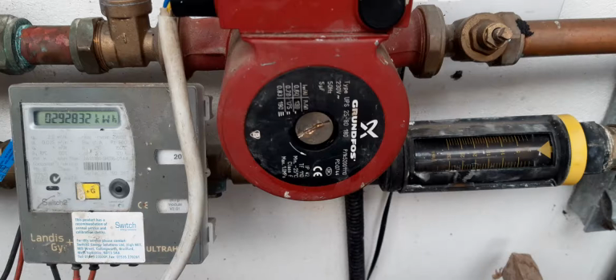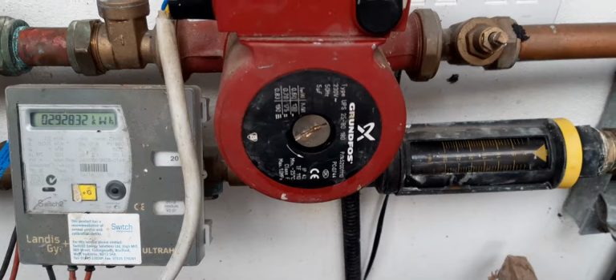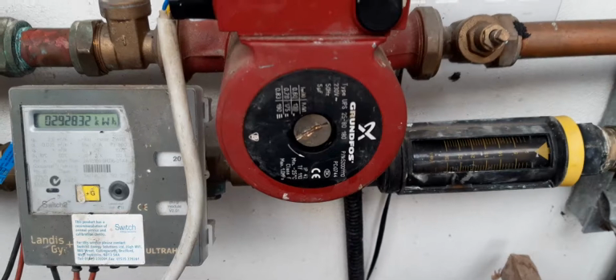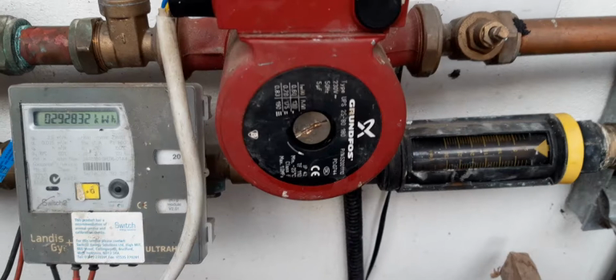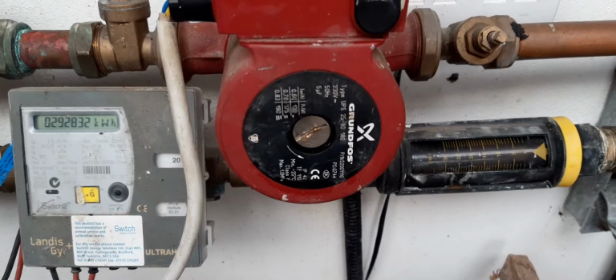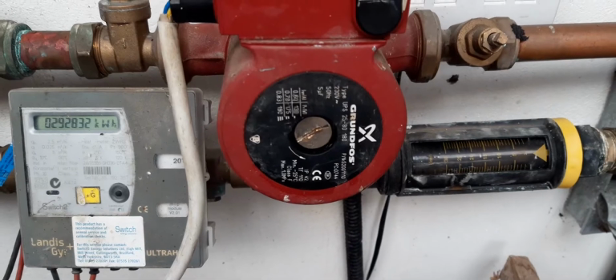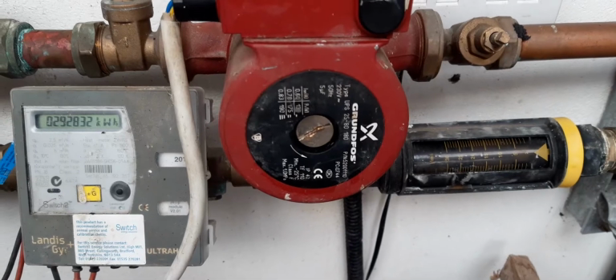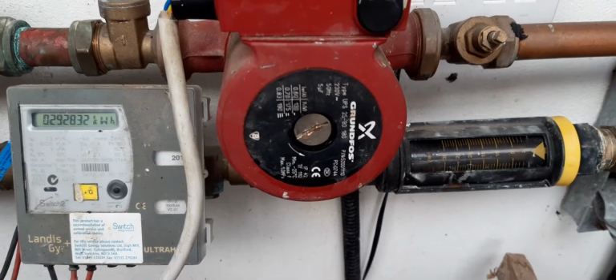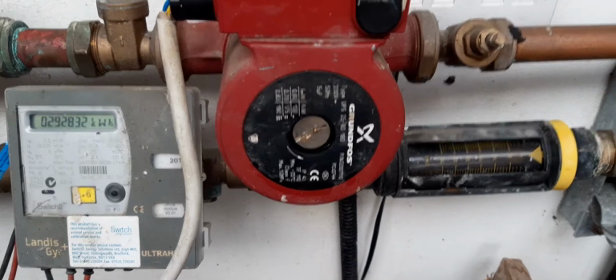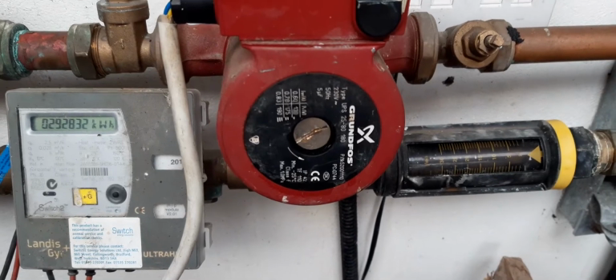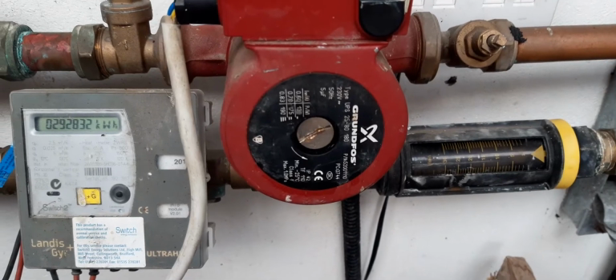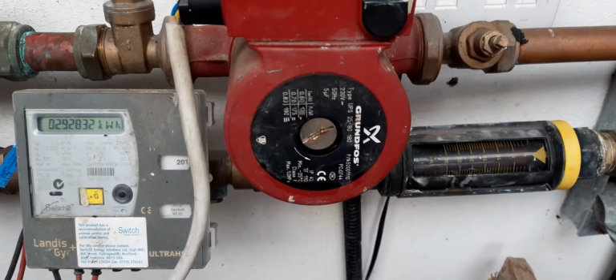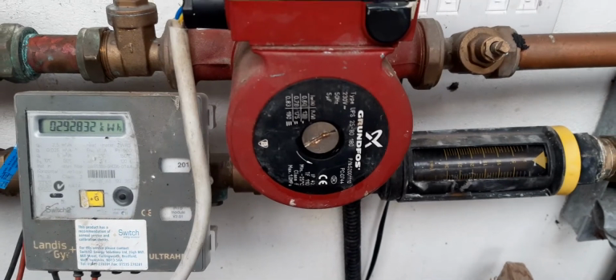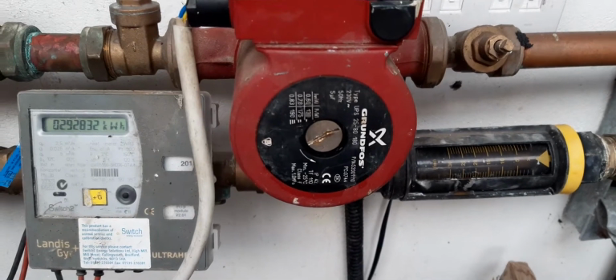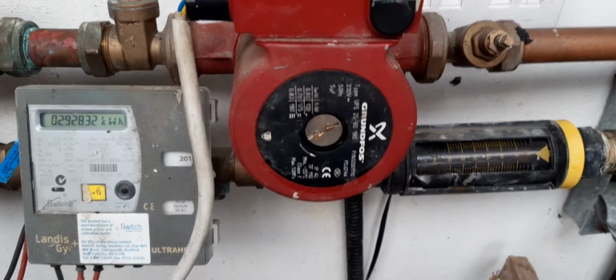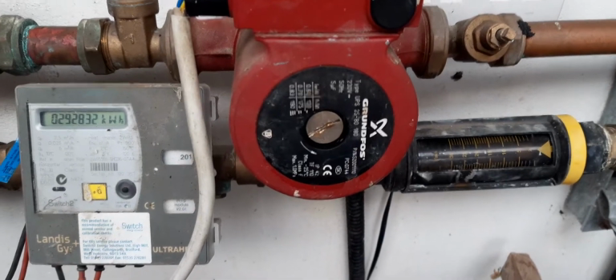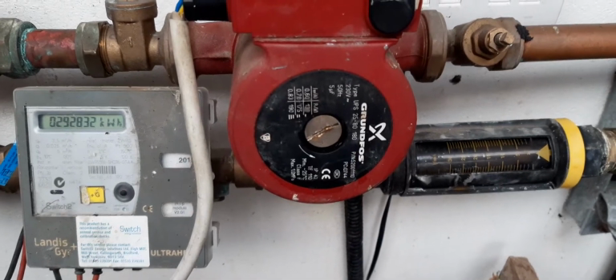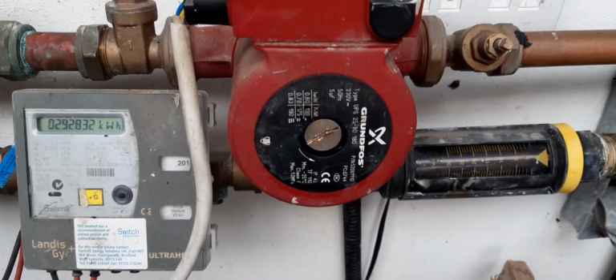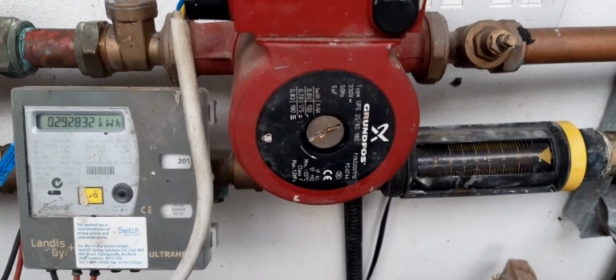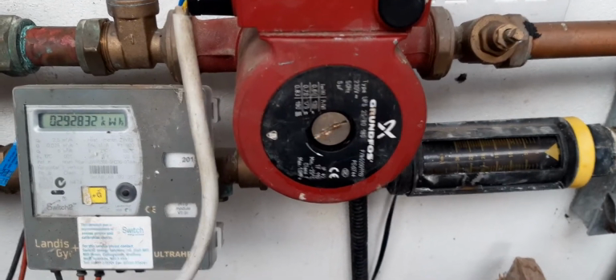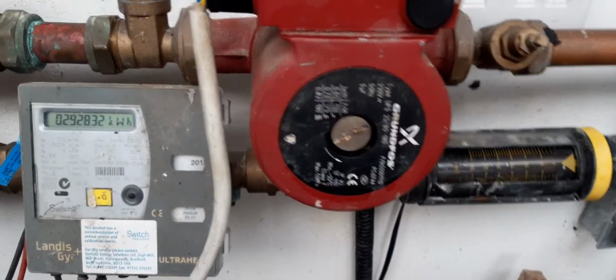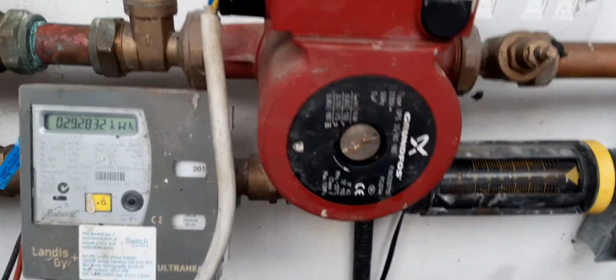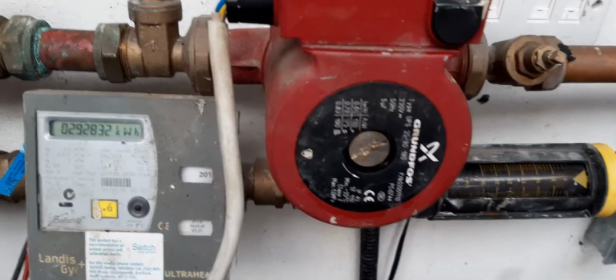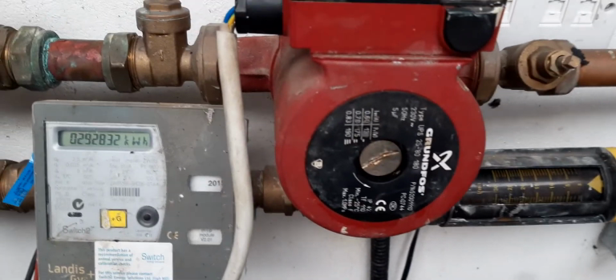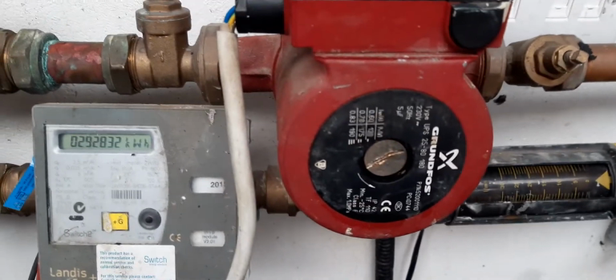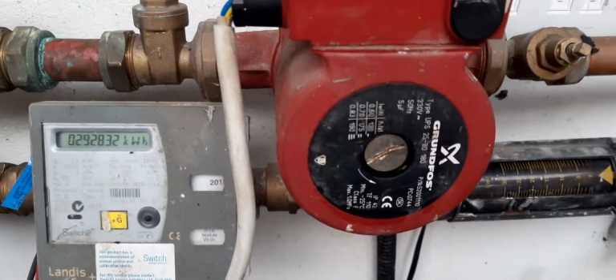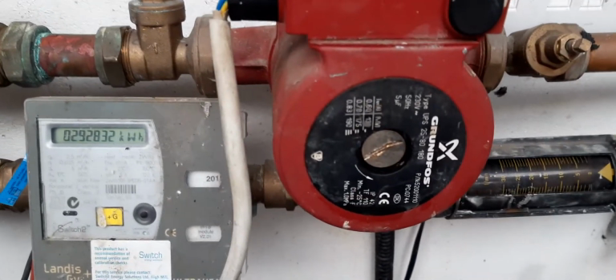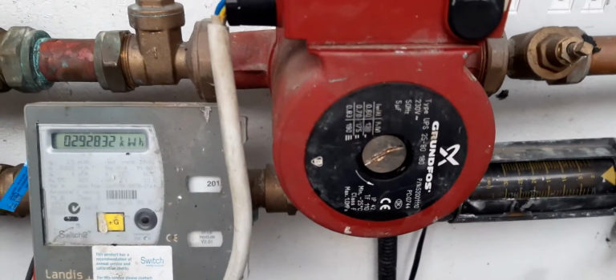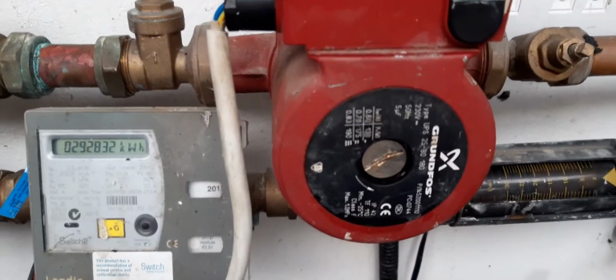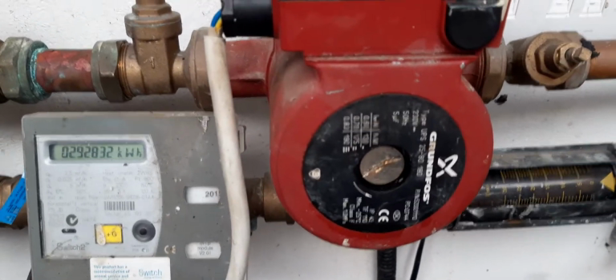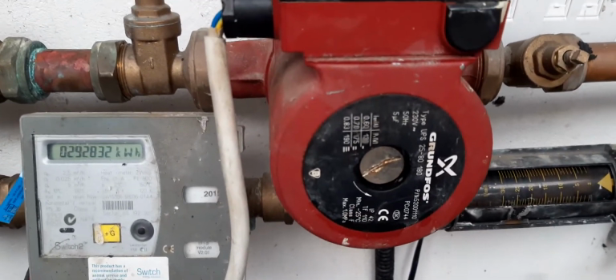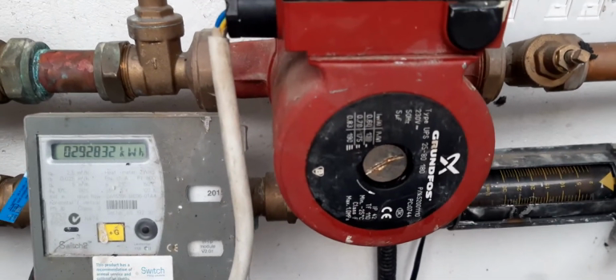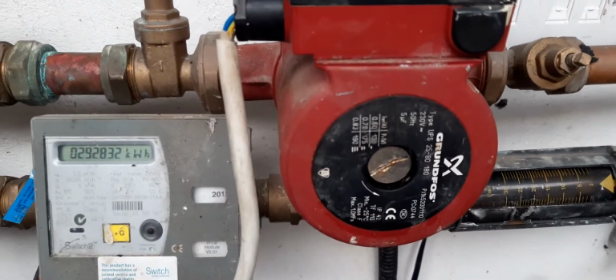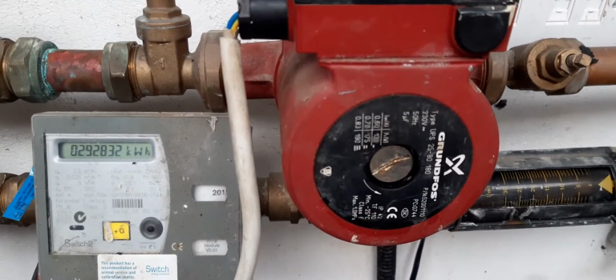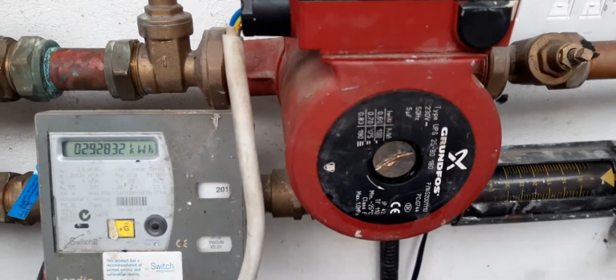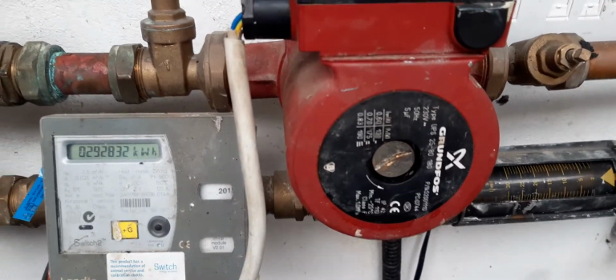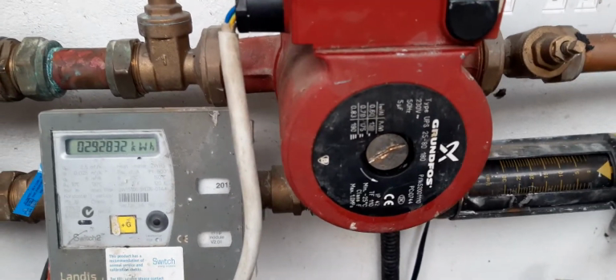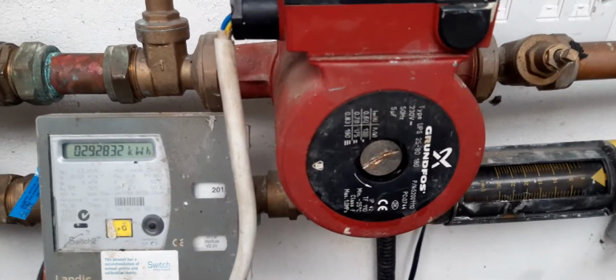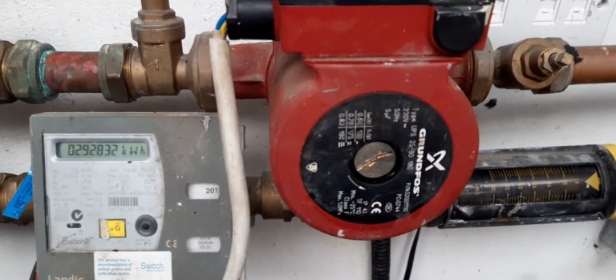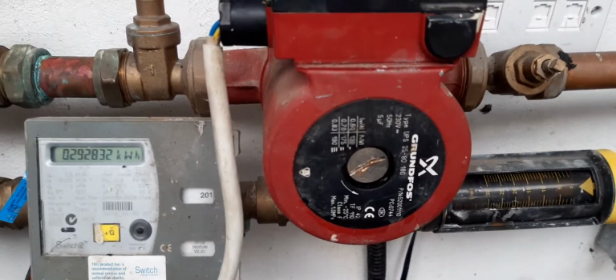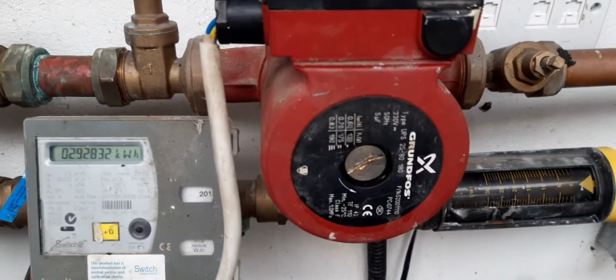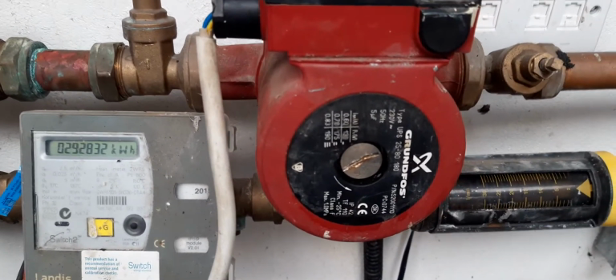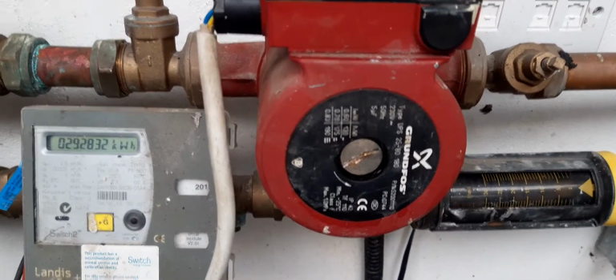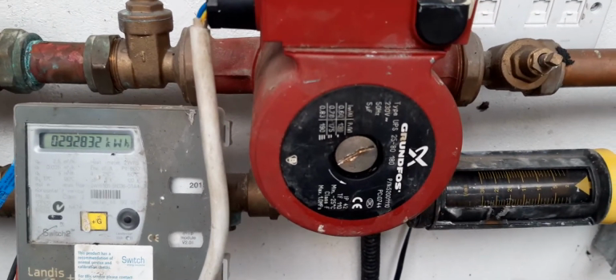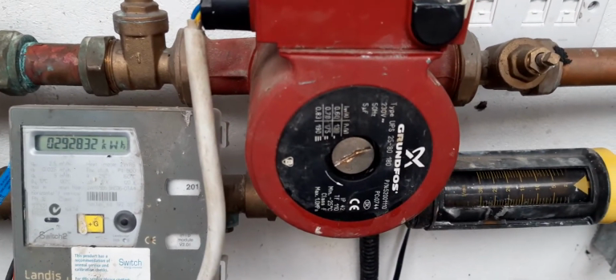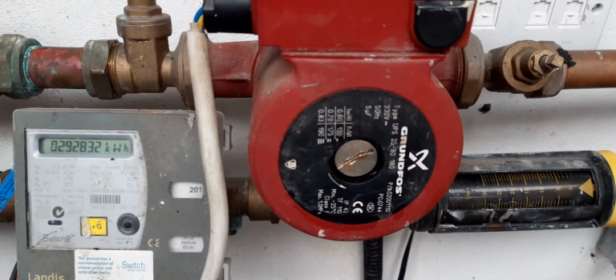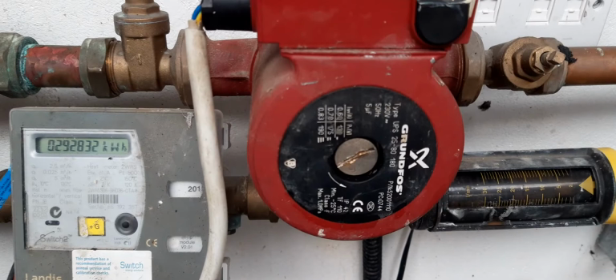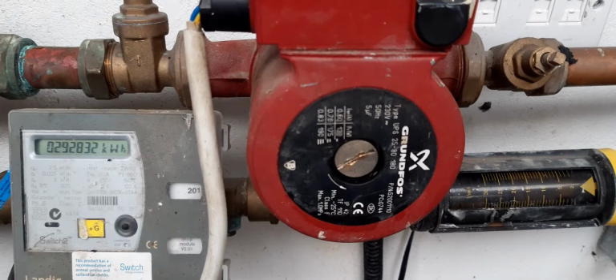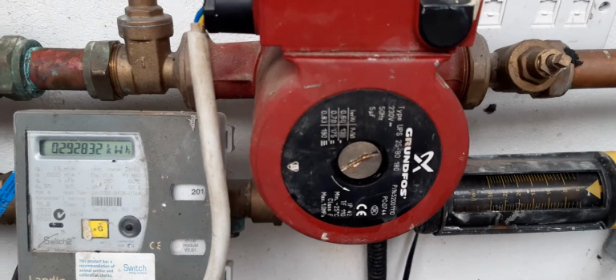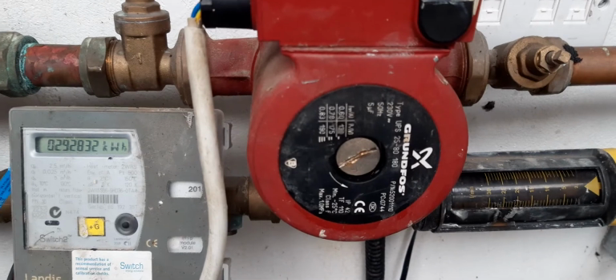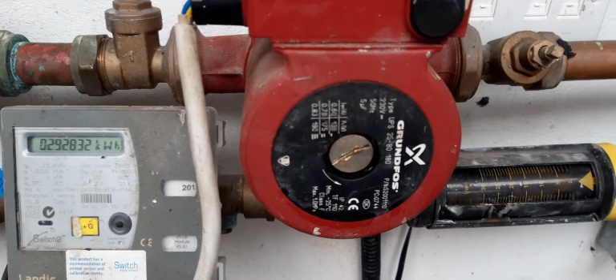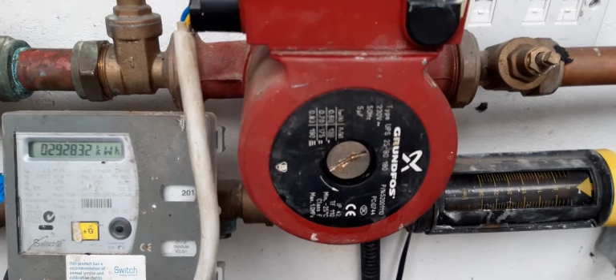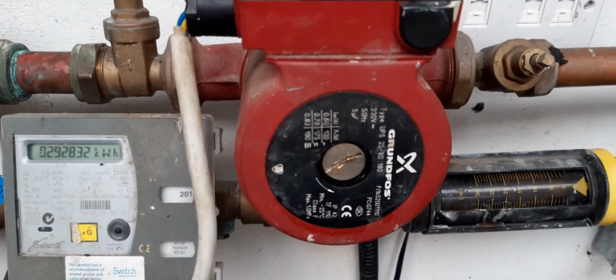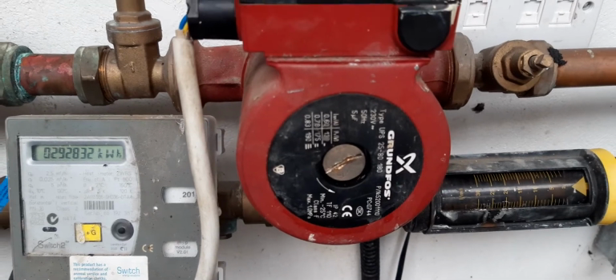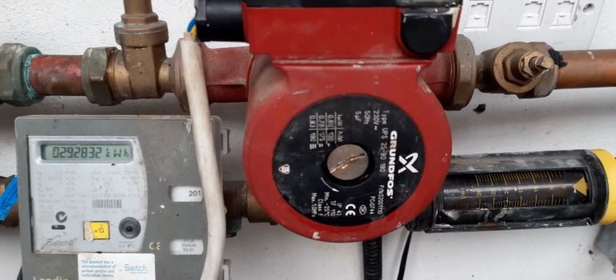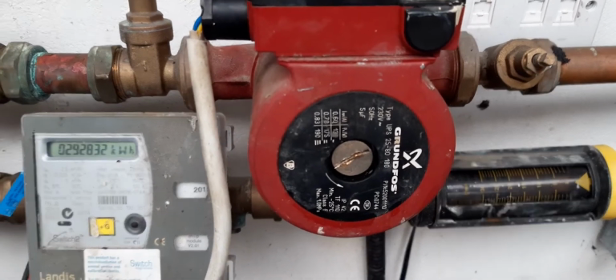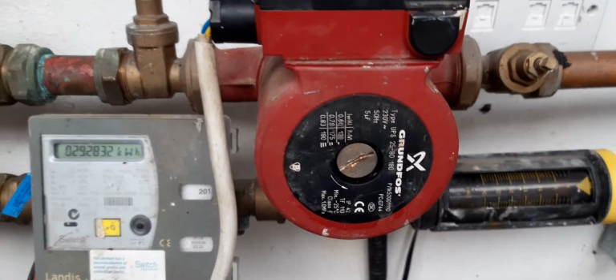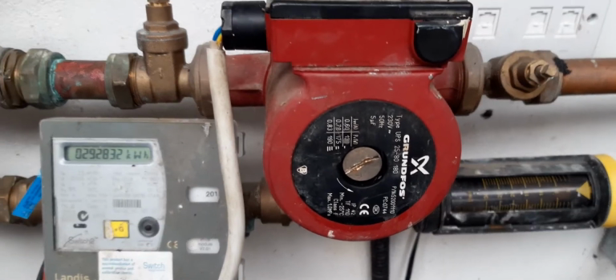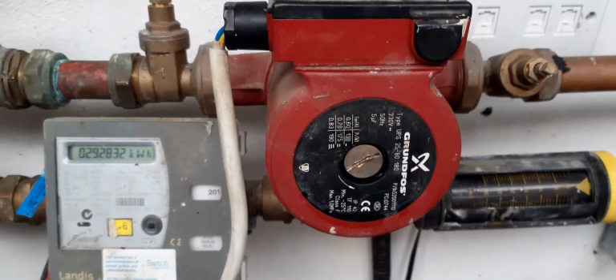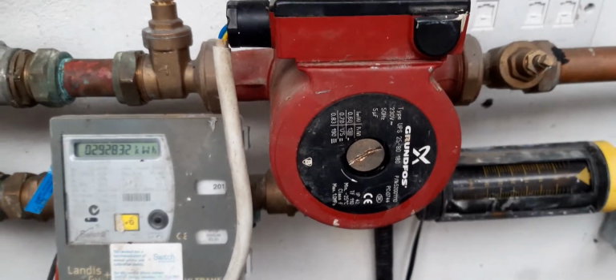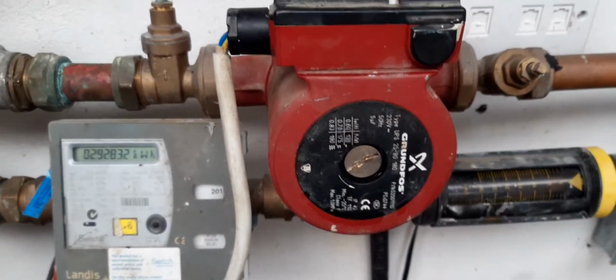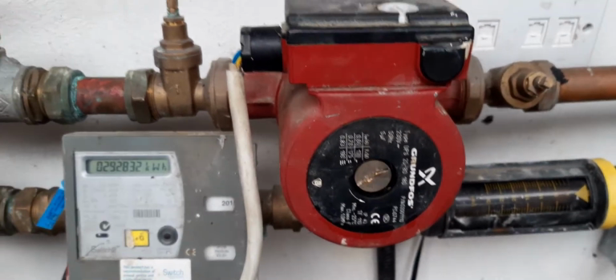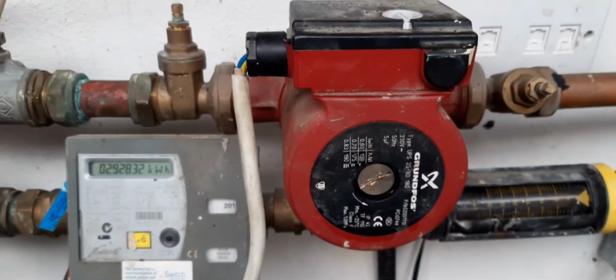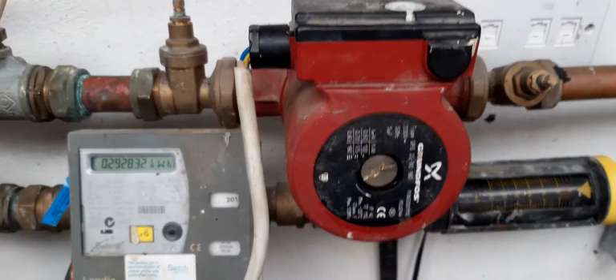This video shows how to bleed a circulation pump and also how to check if it's rotating.